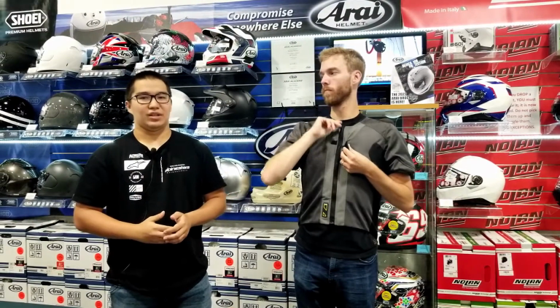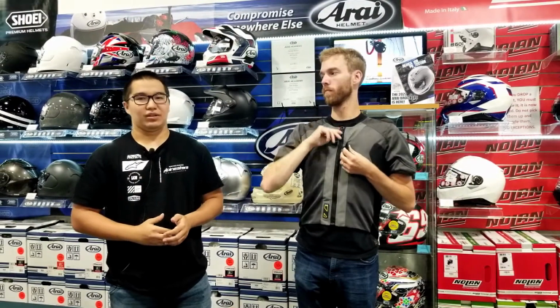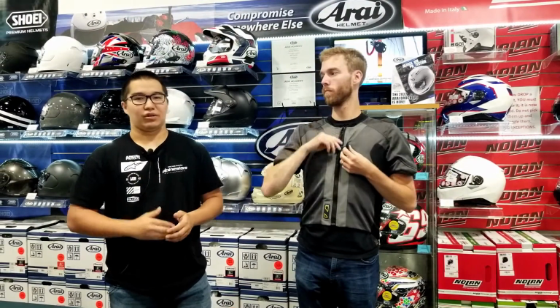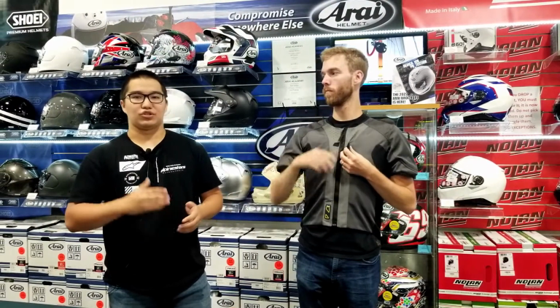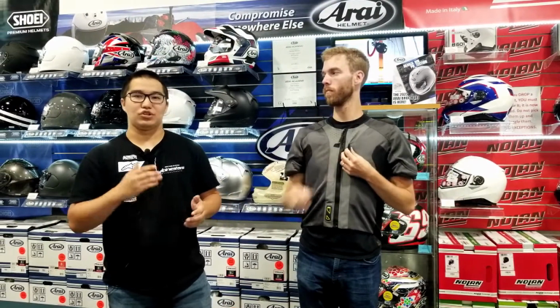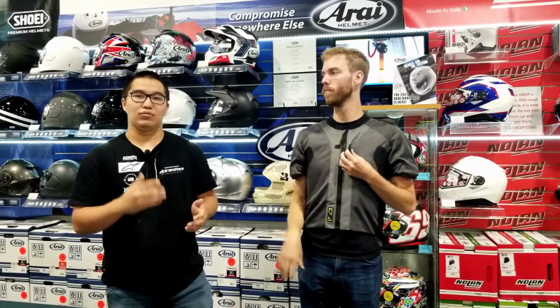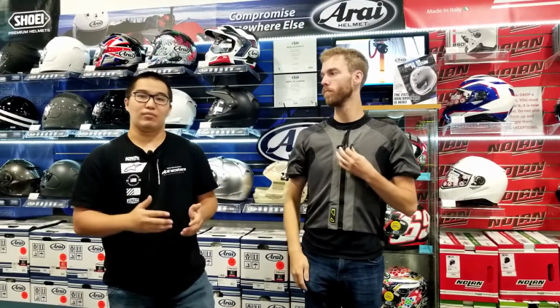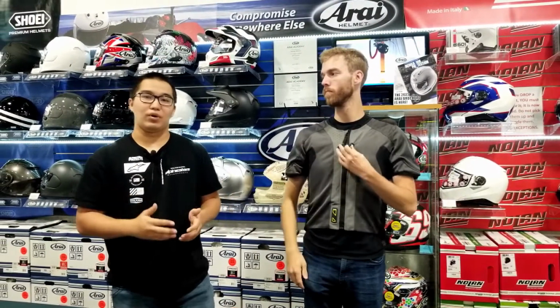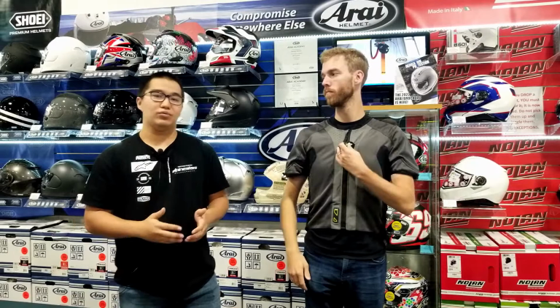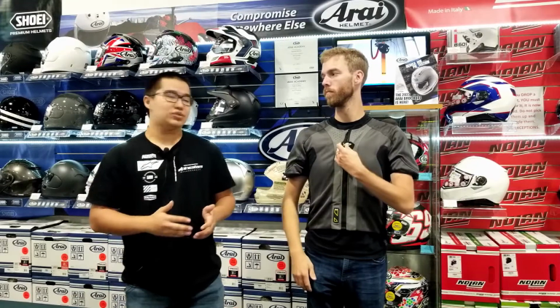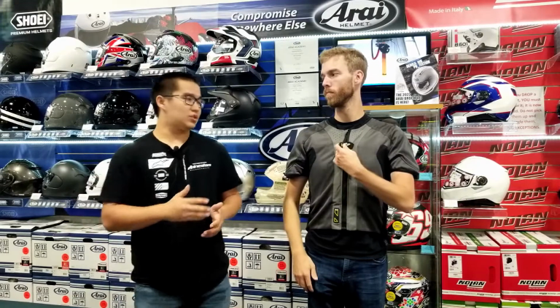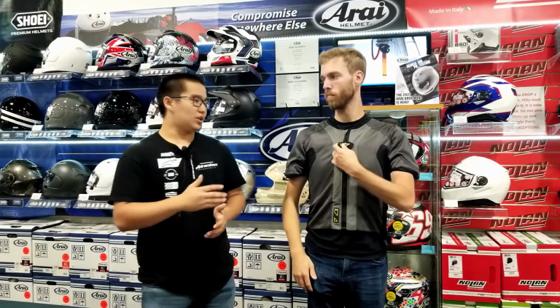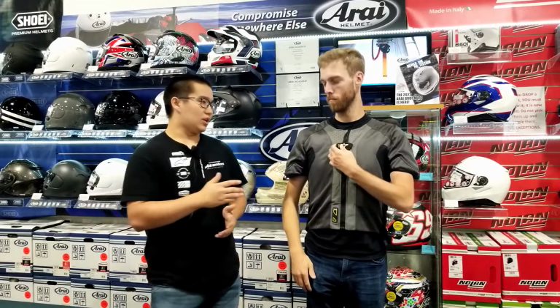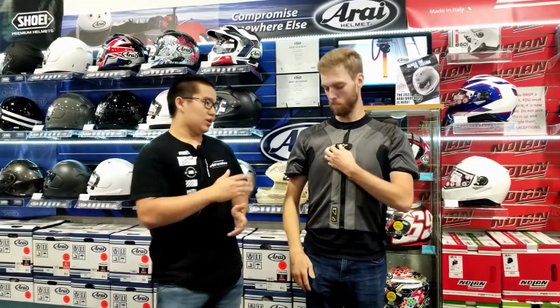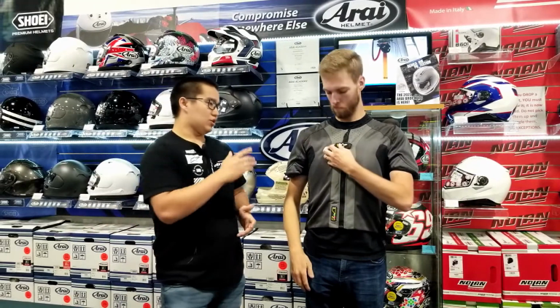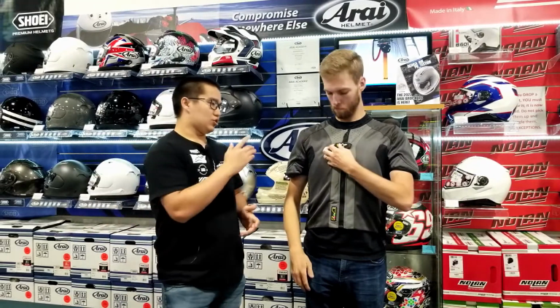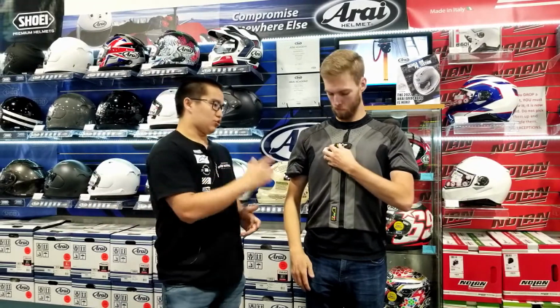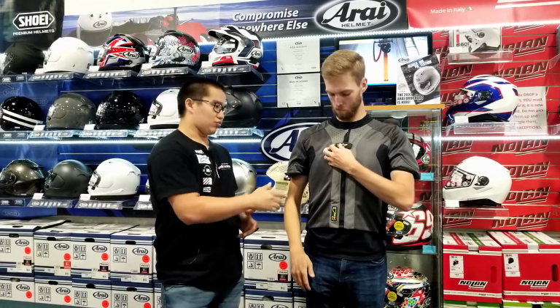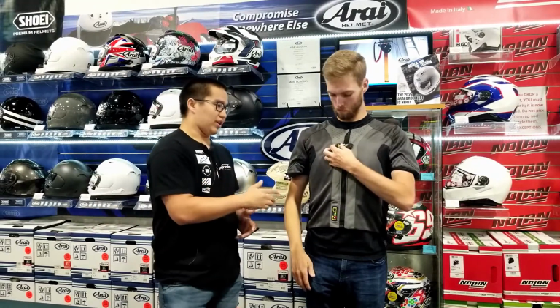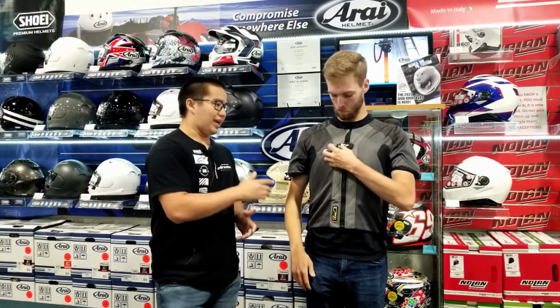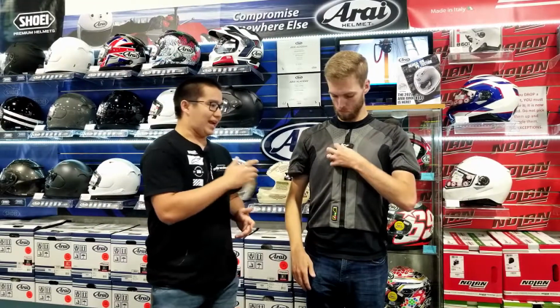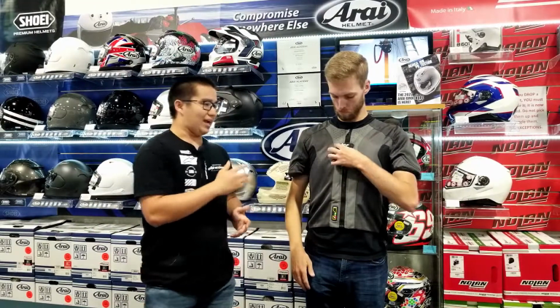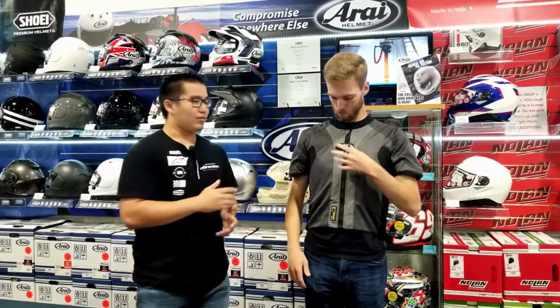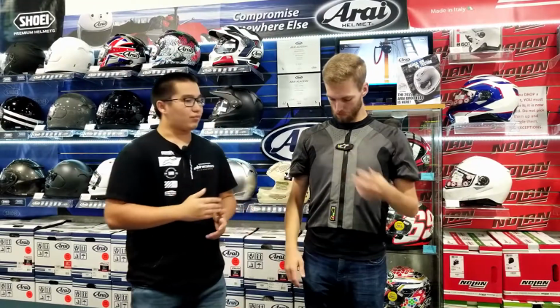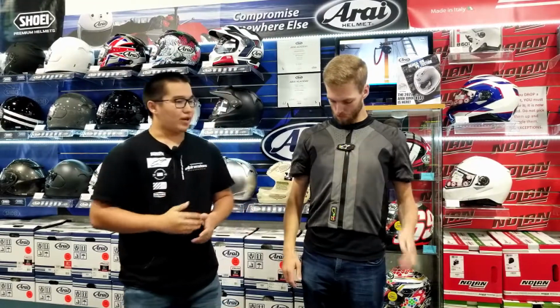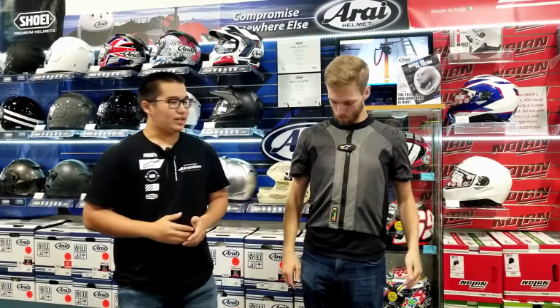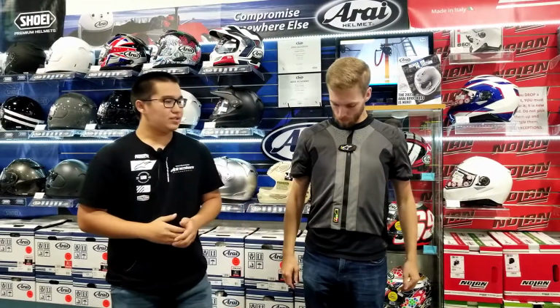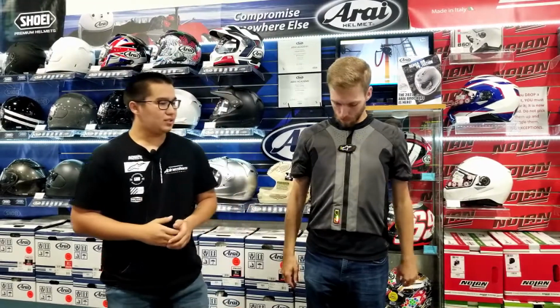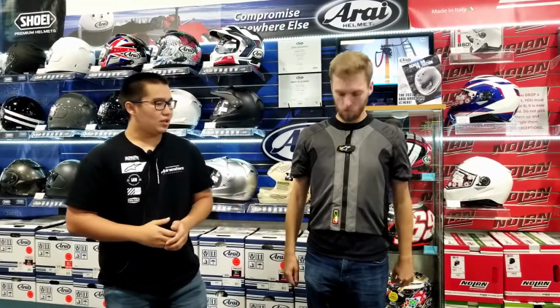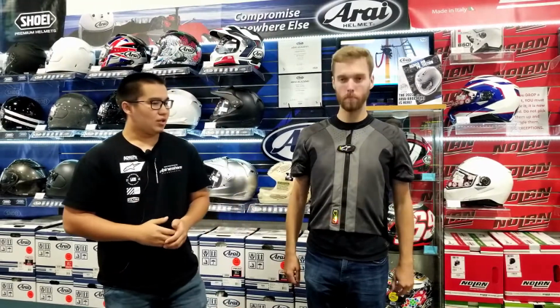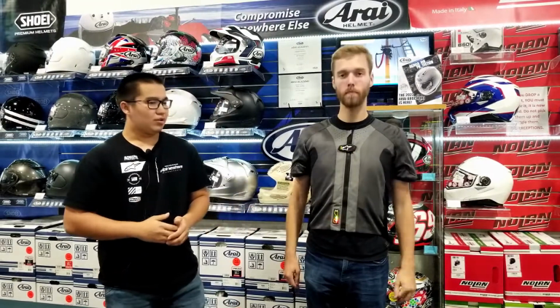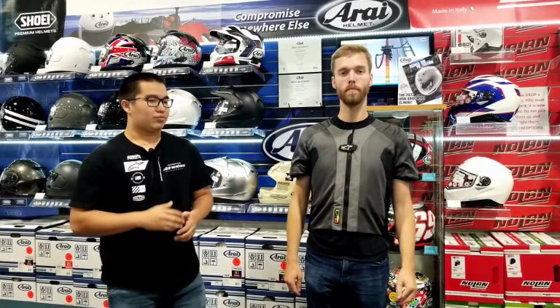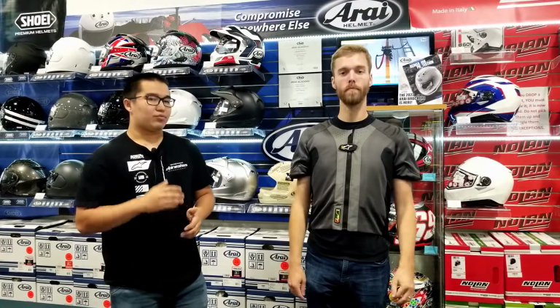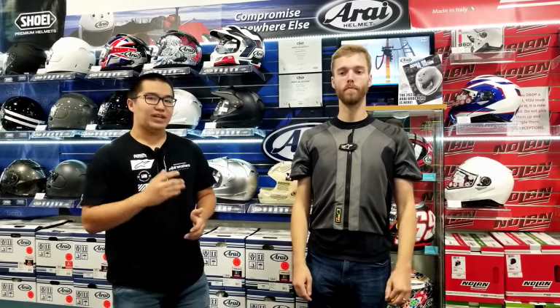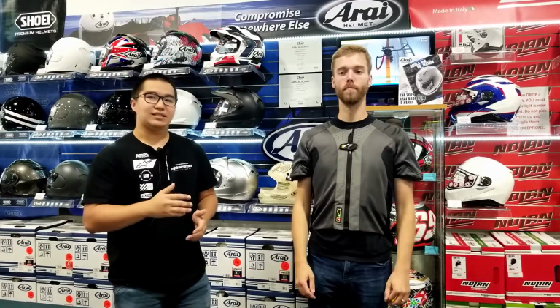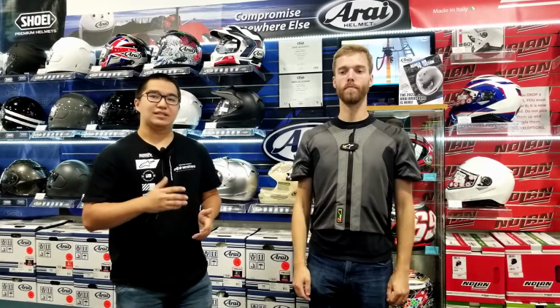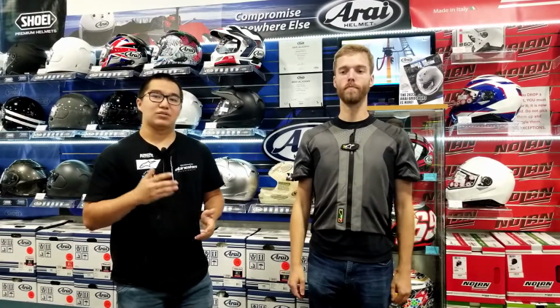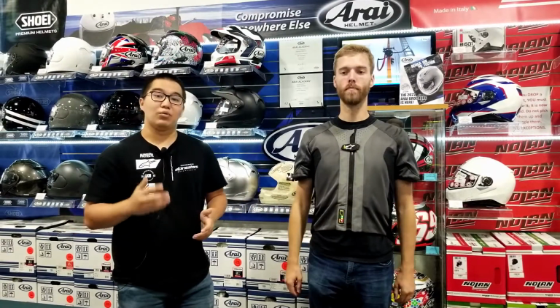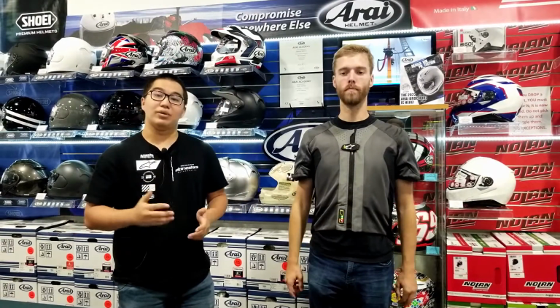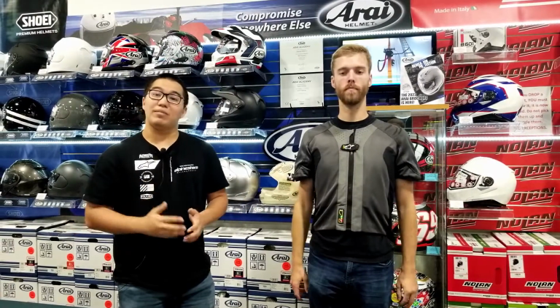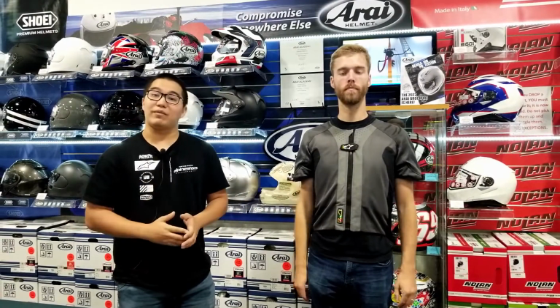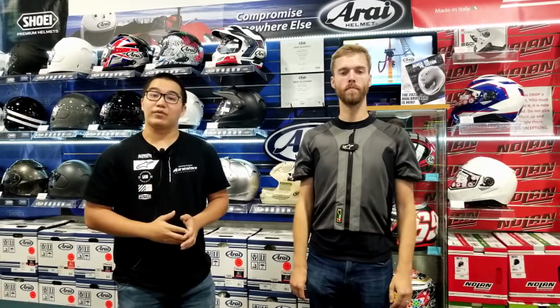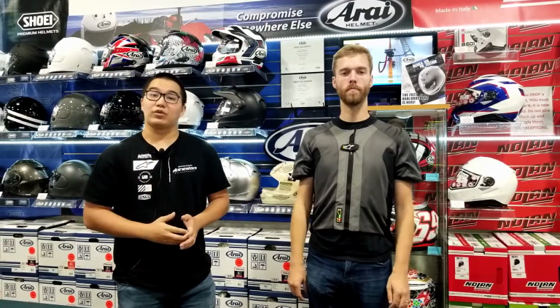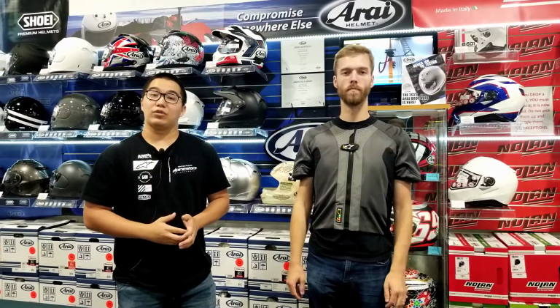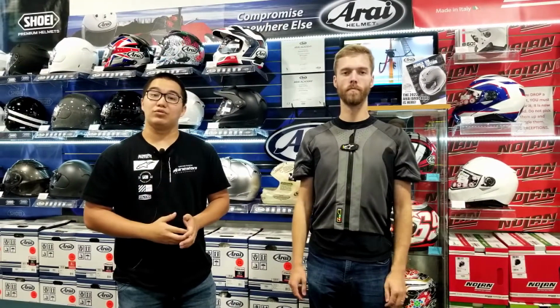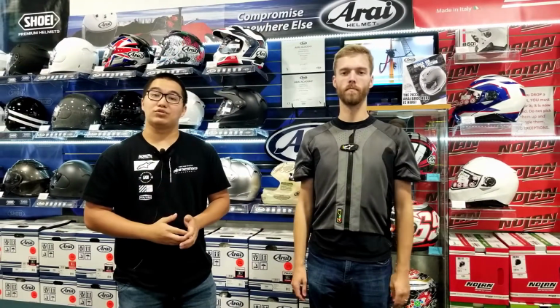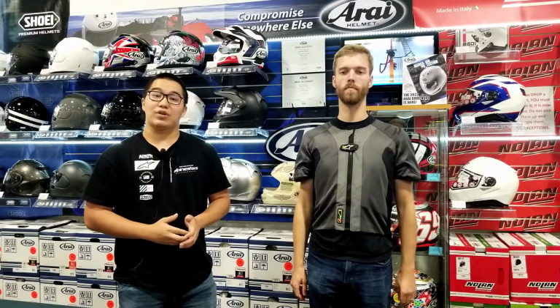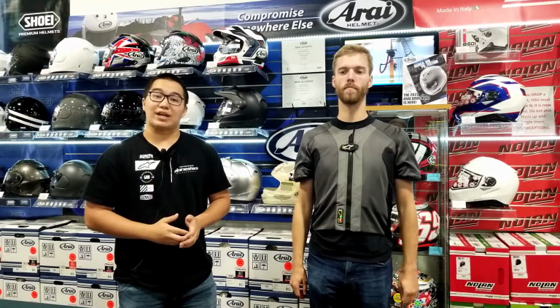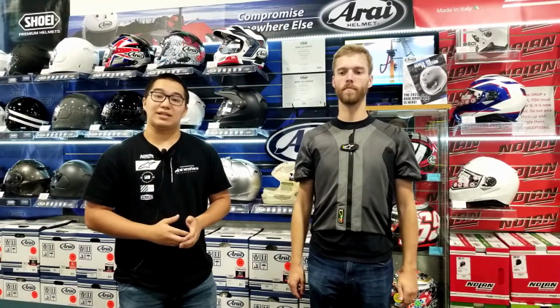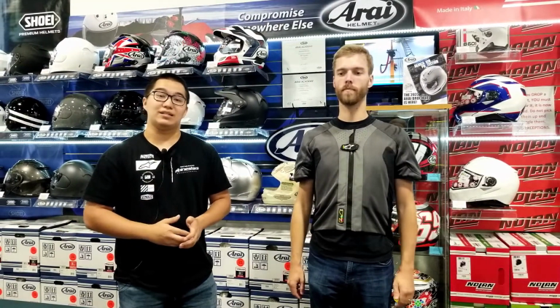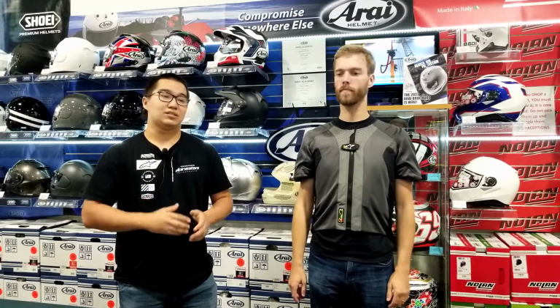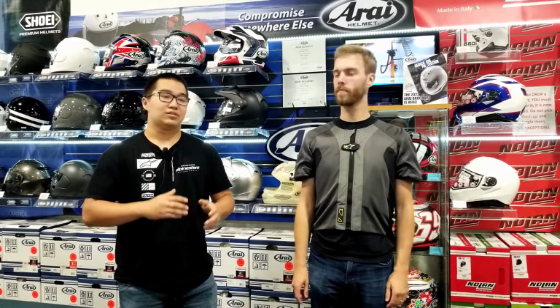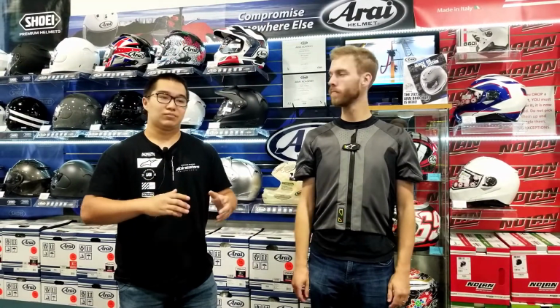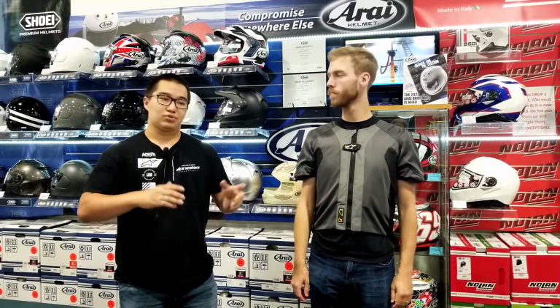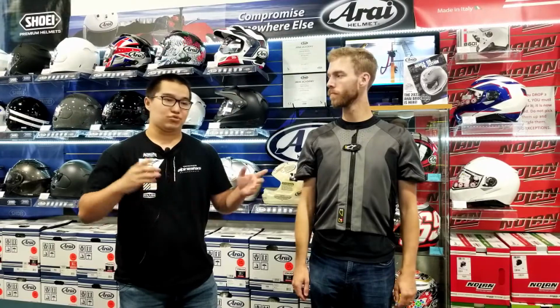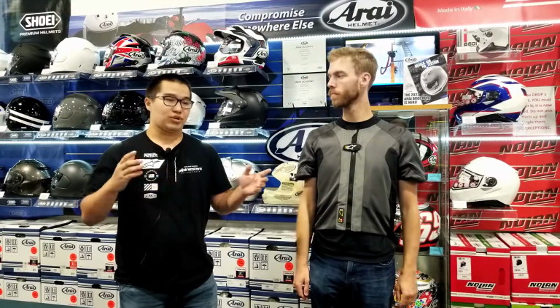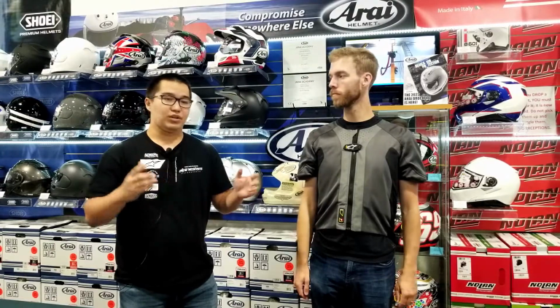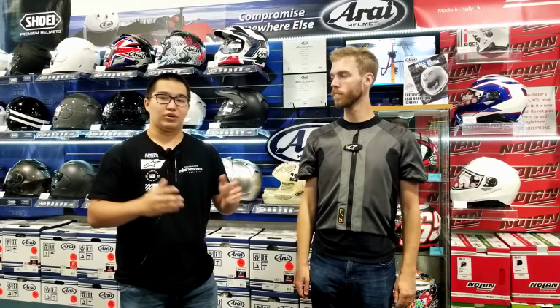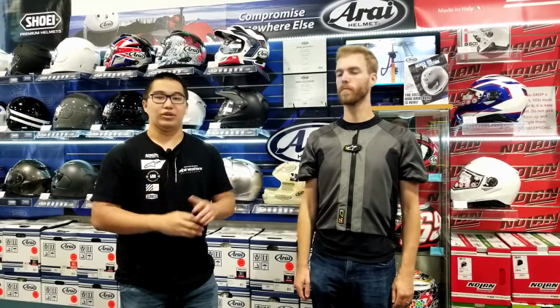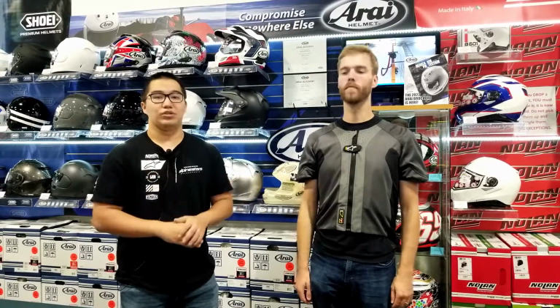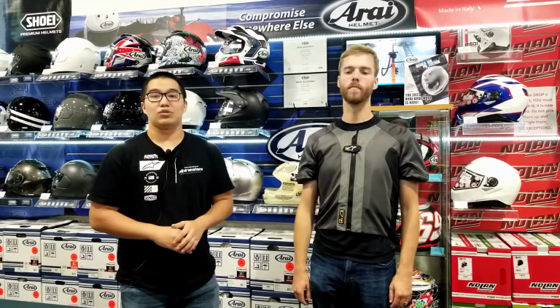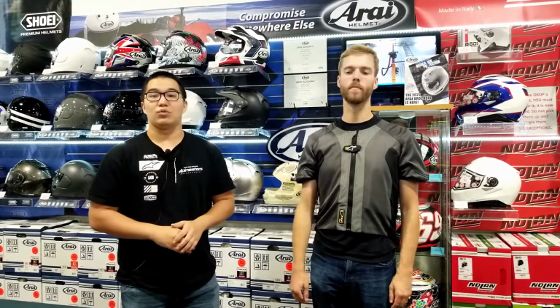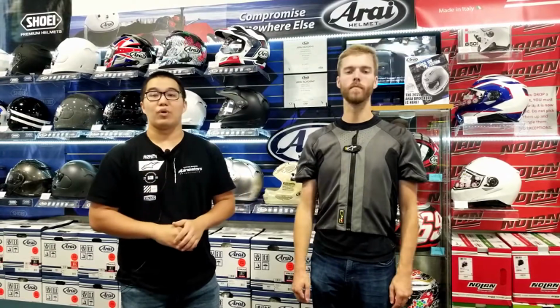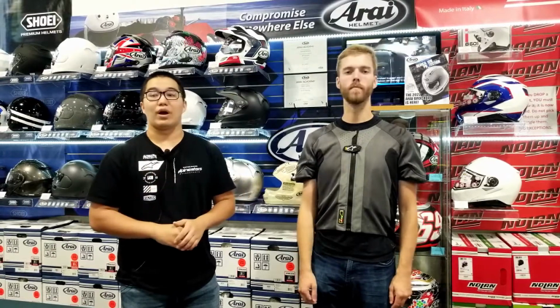There are two modes: street and race. The race mode is only meant for closed track days, while street mode you can use wherever.